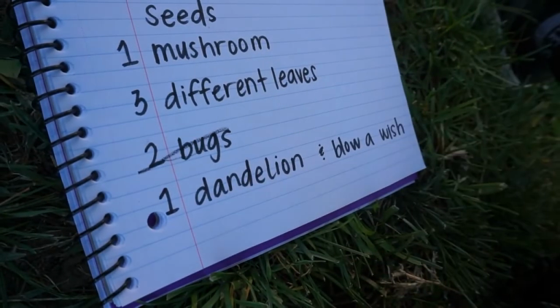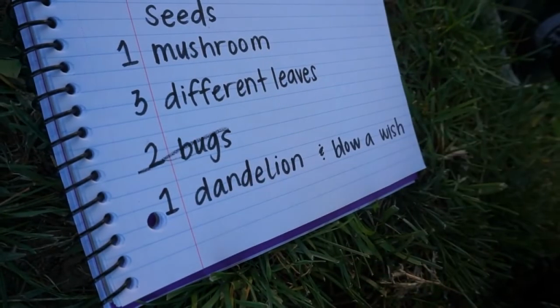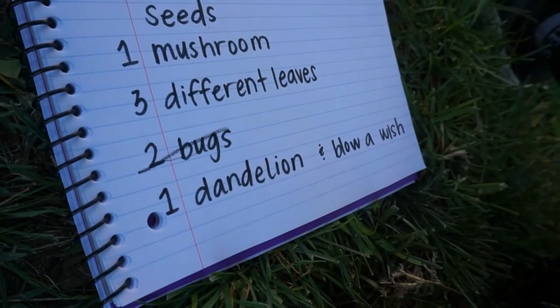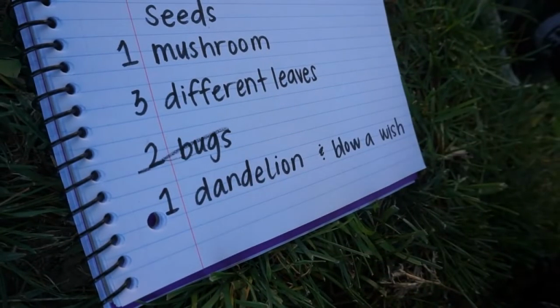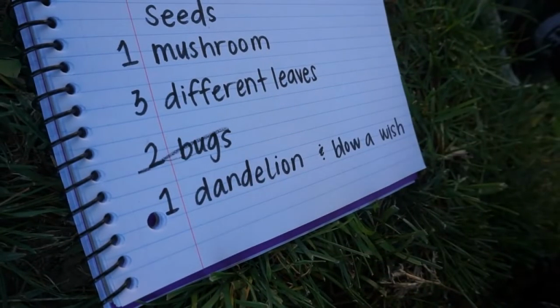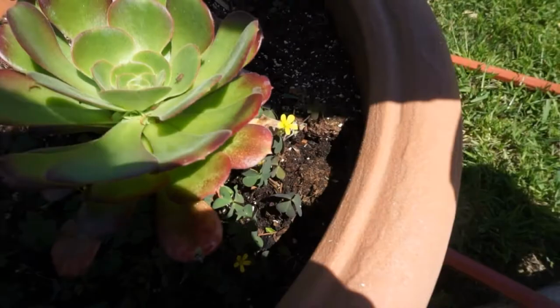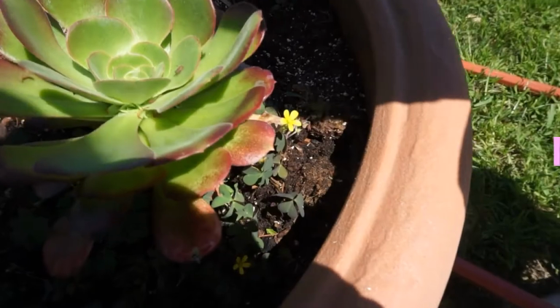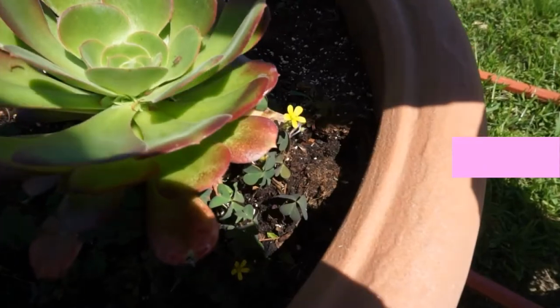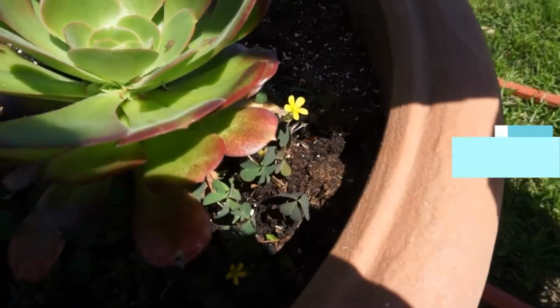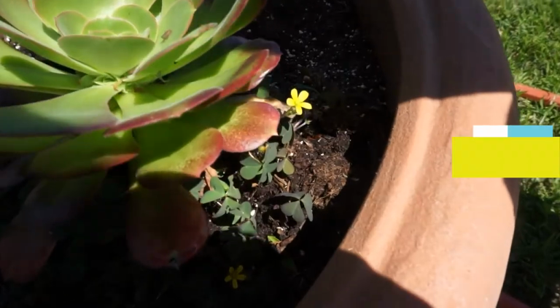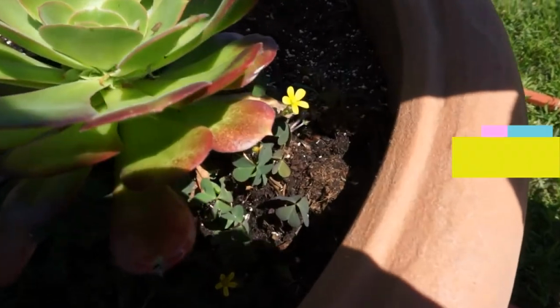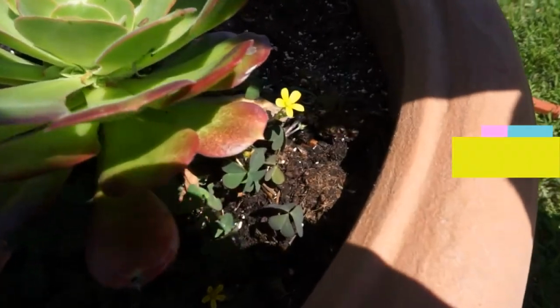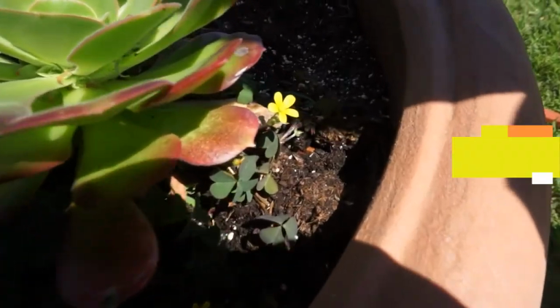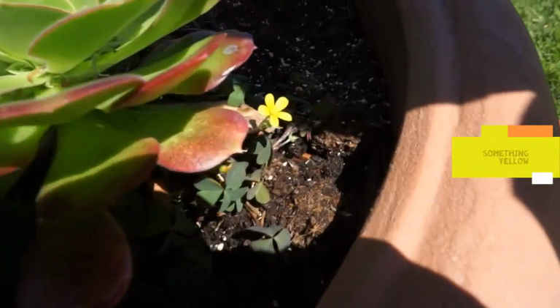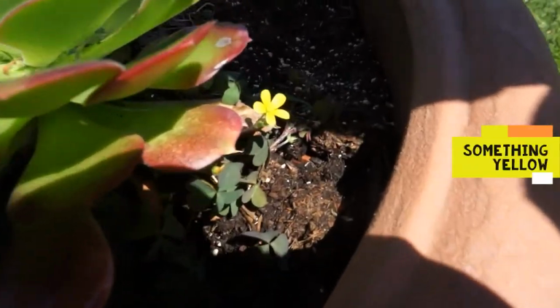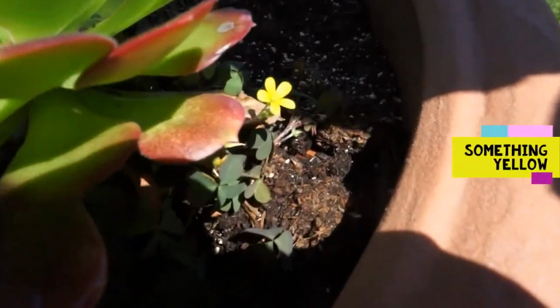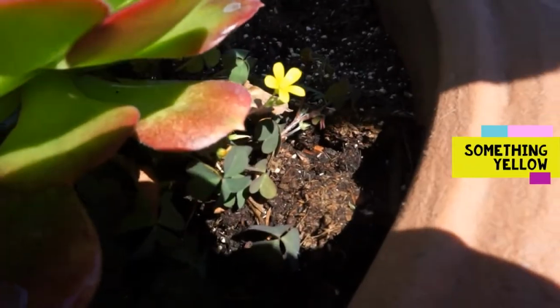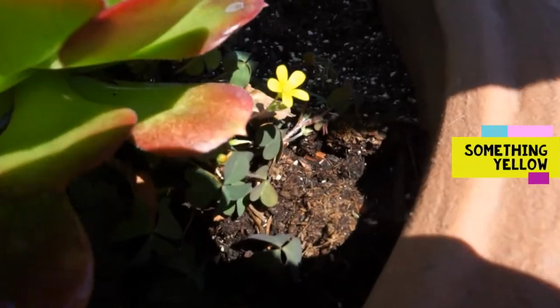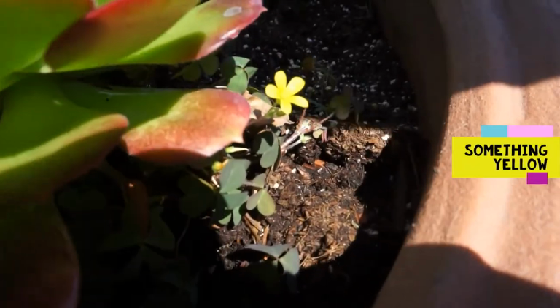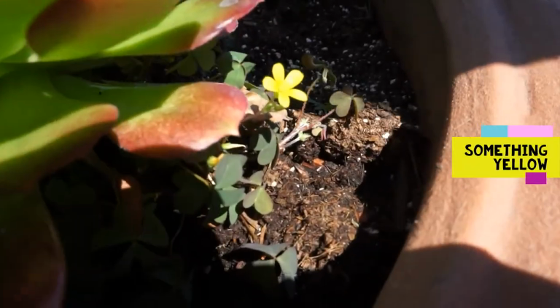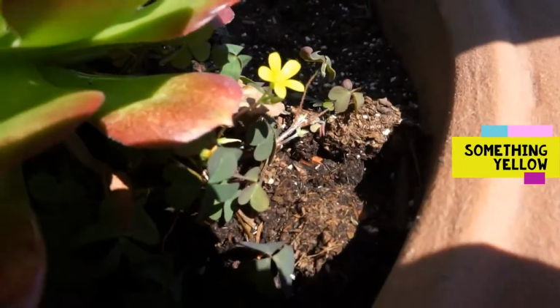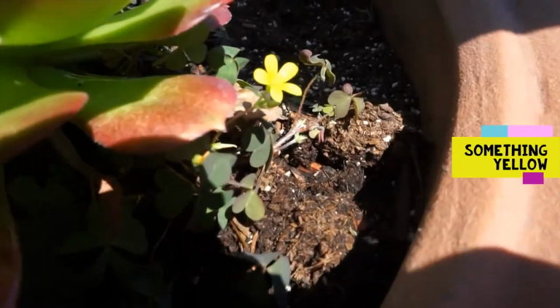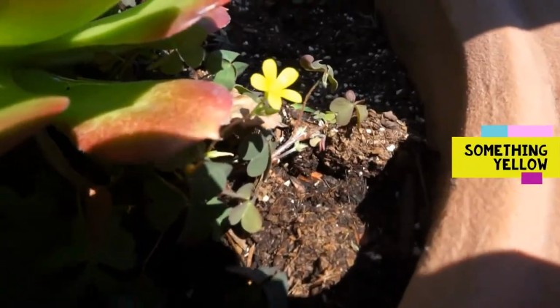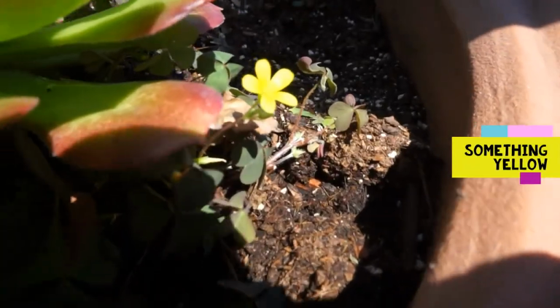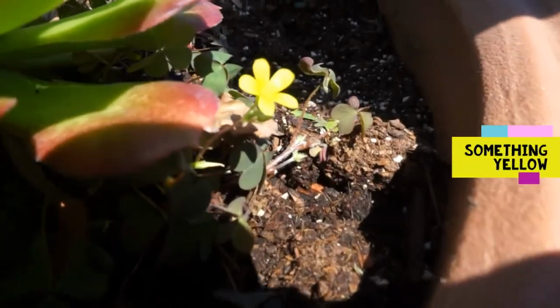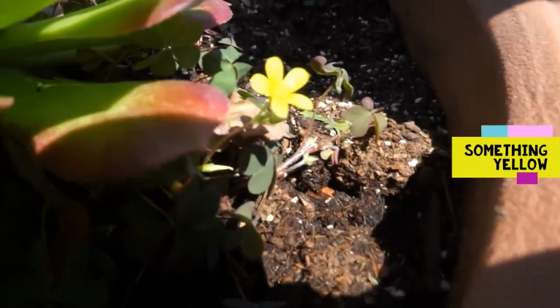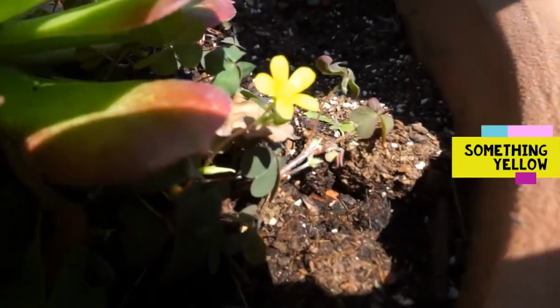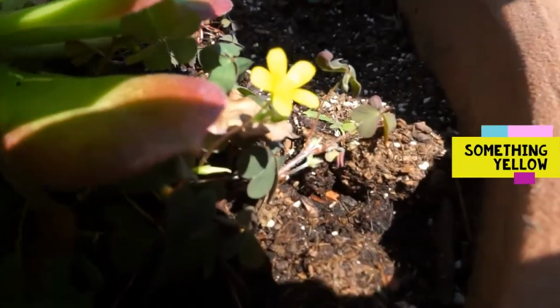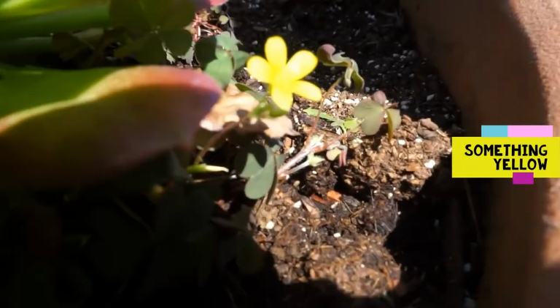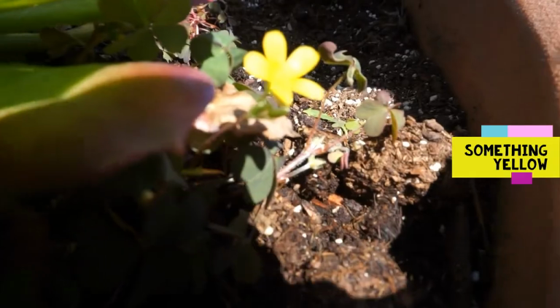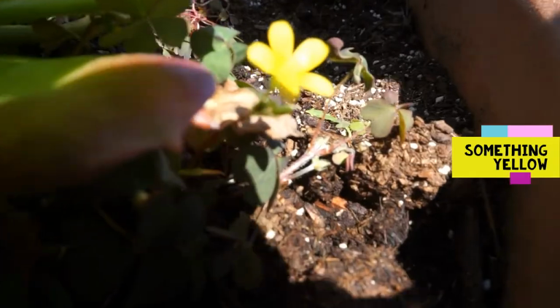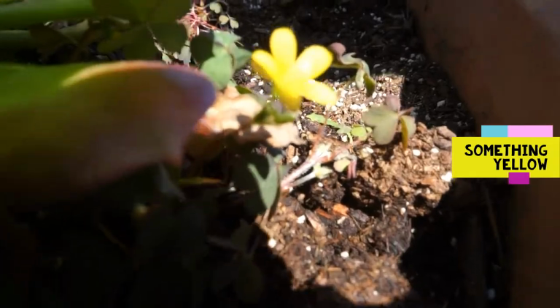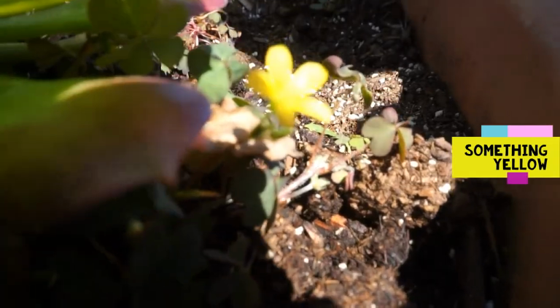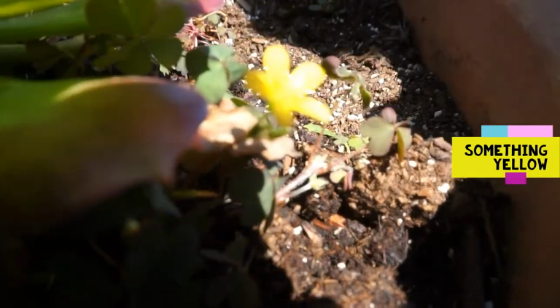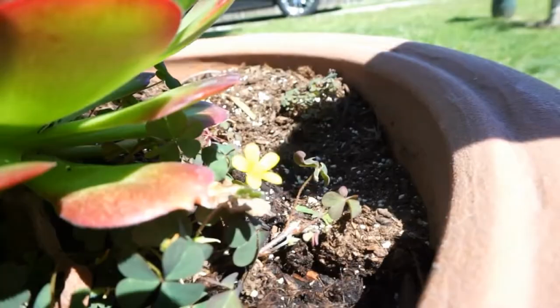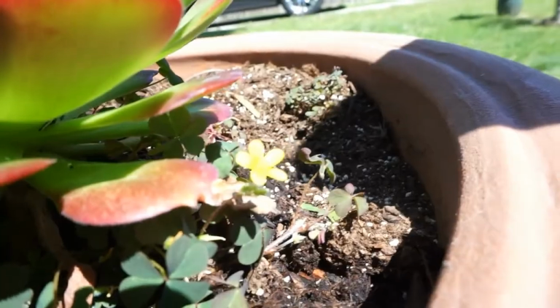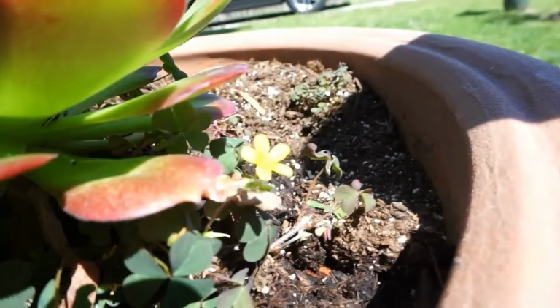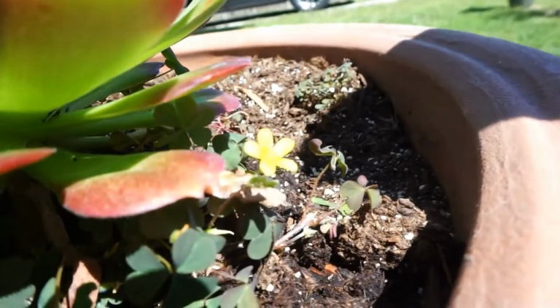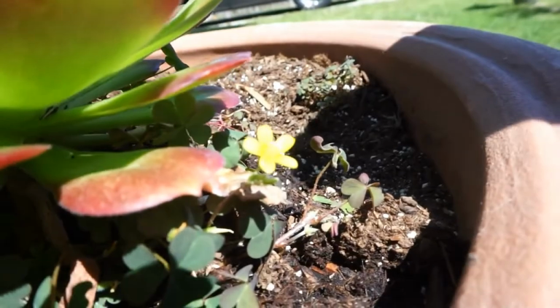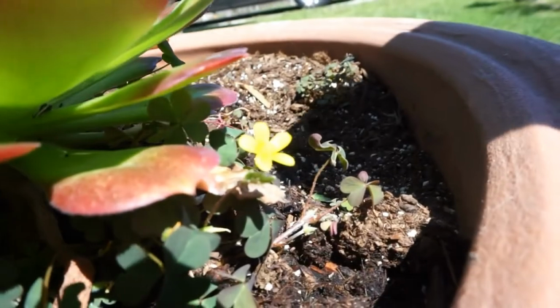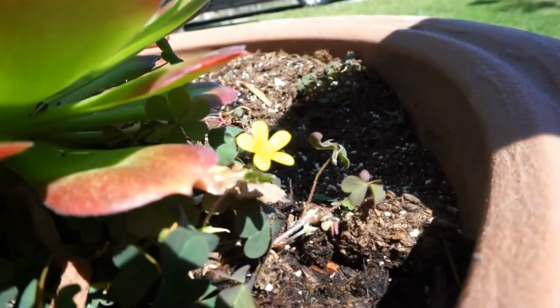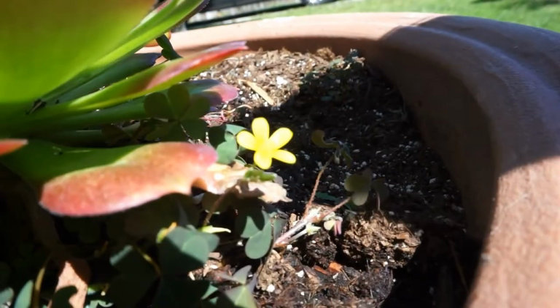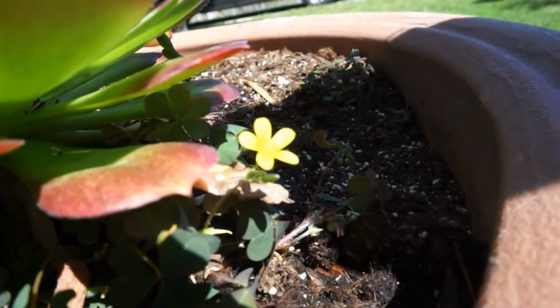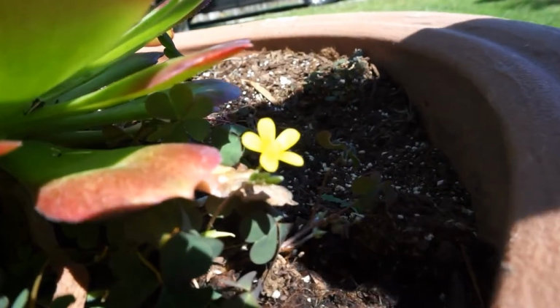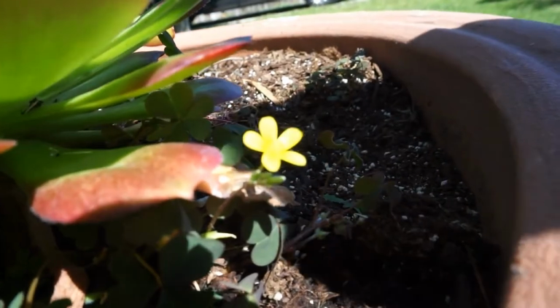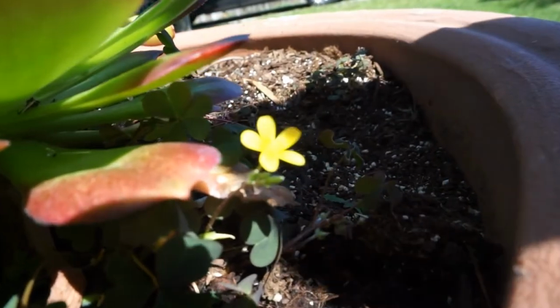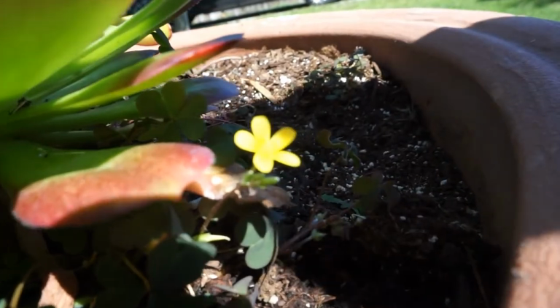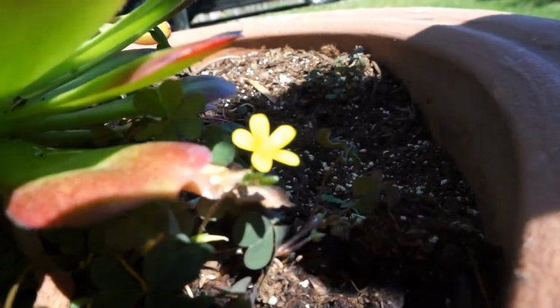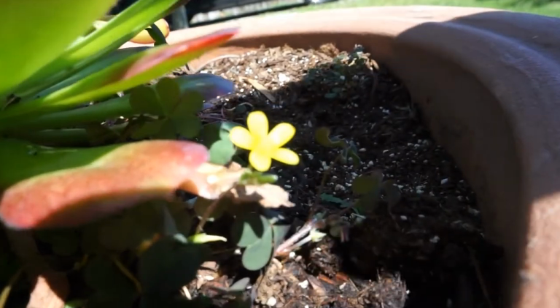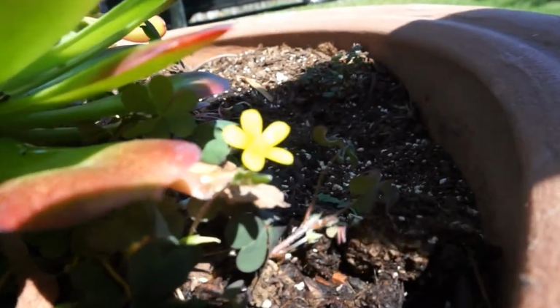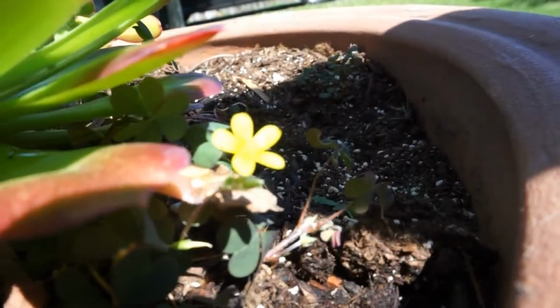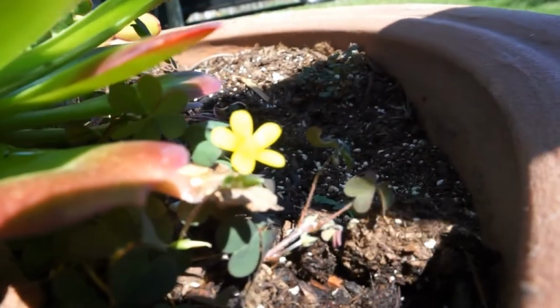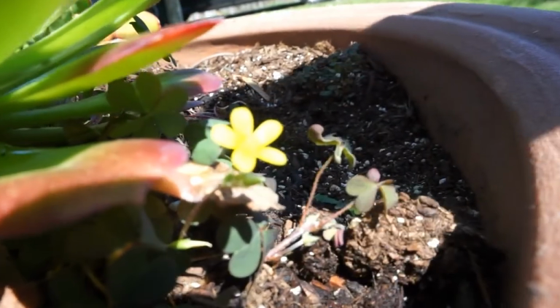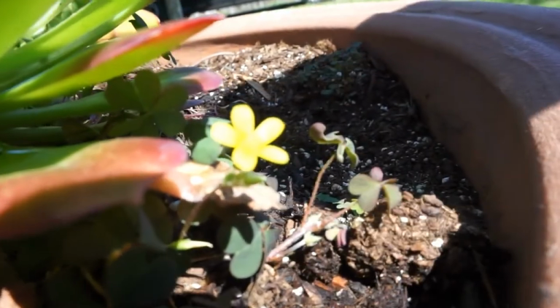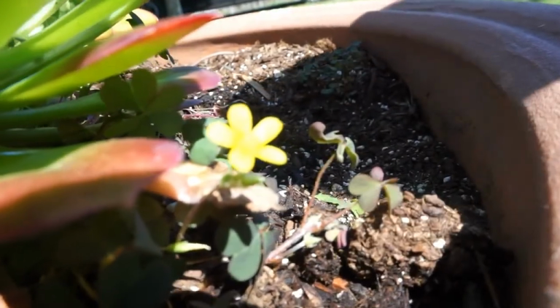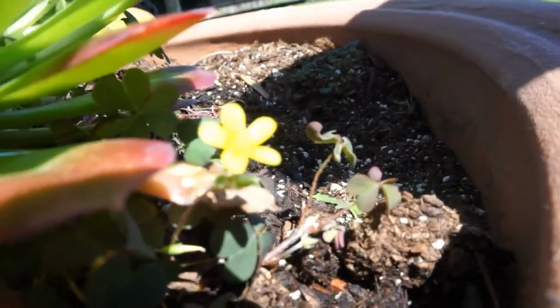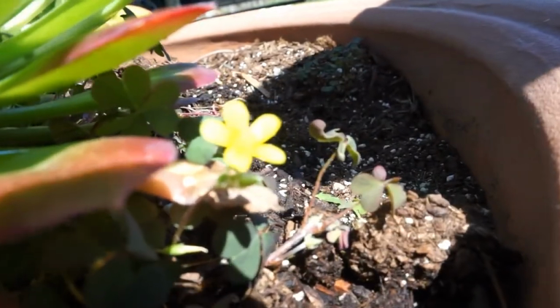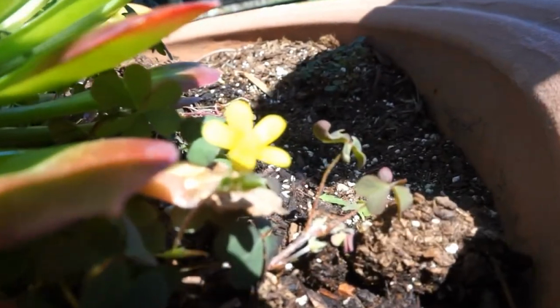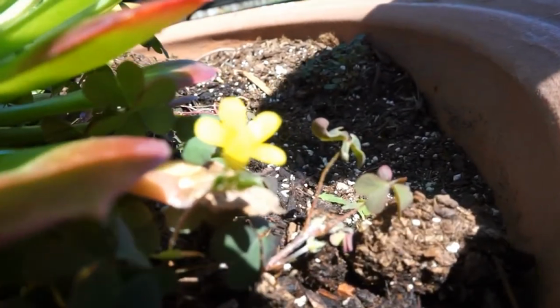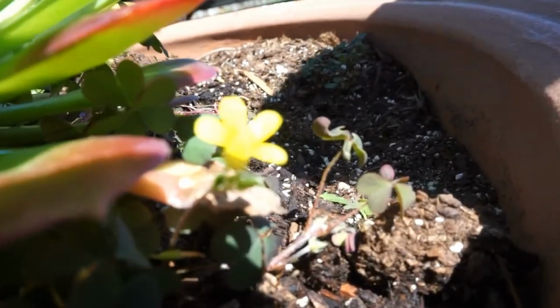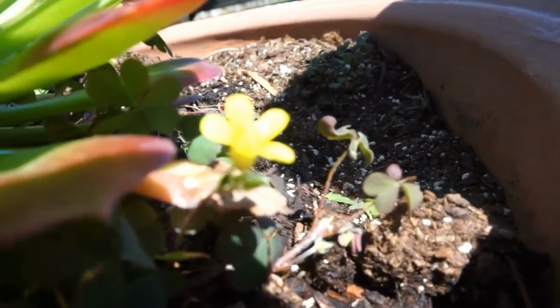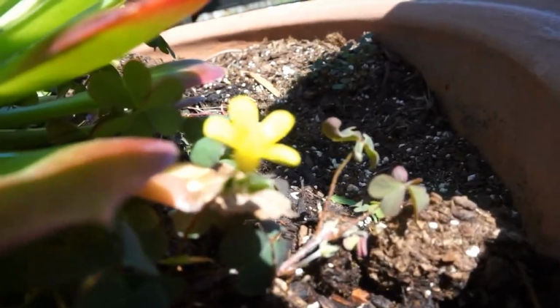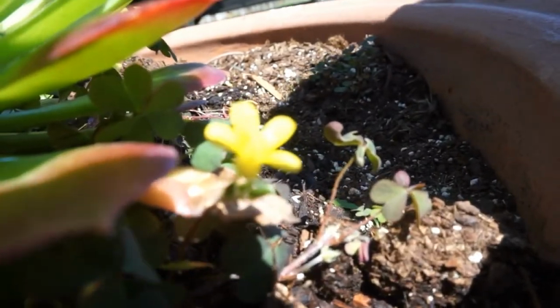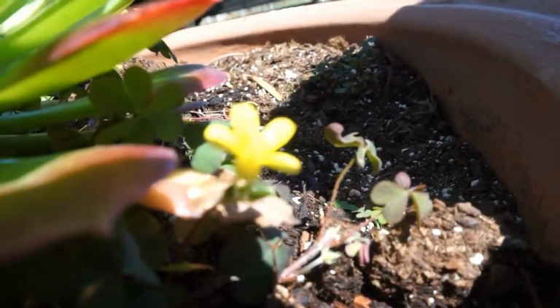What did you find? It's on your father. I see it — something yellow.